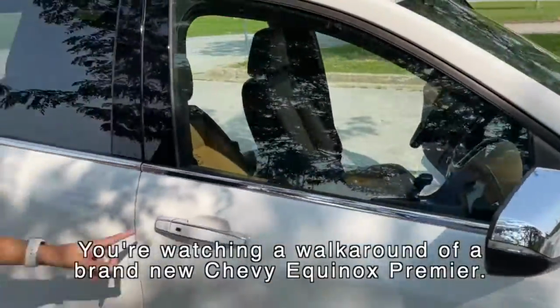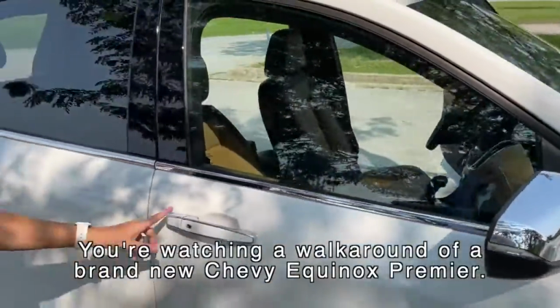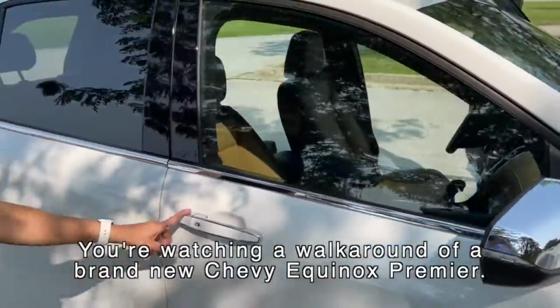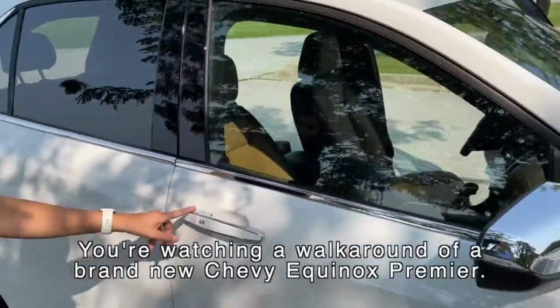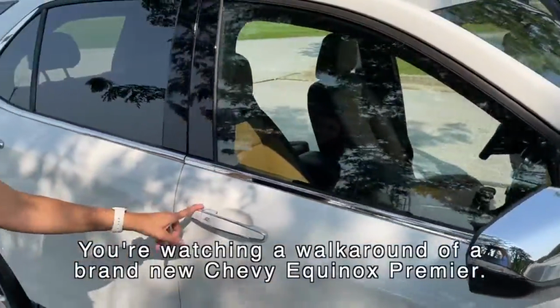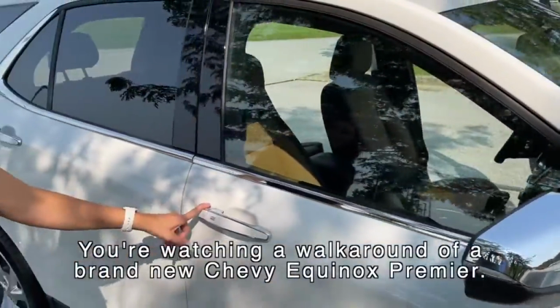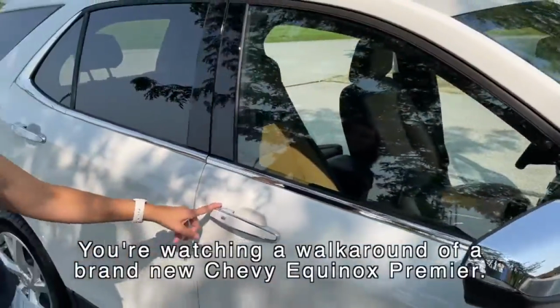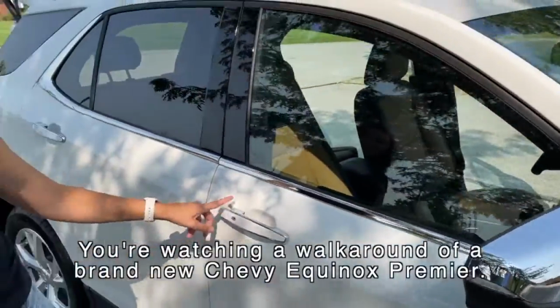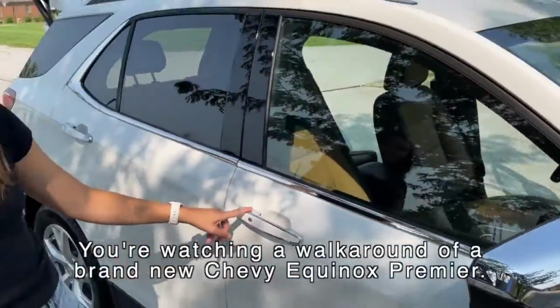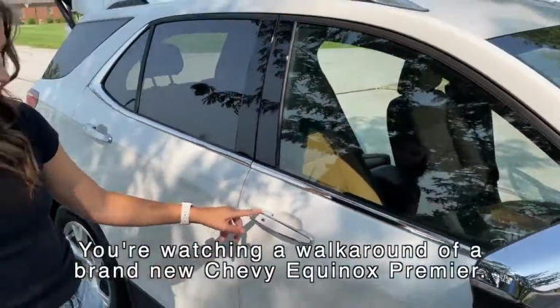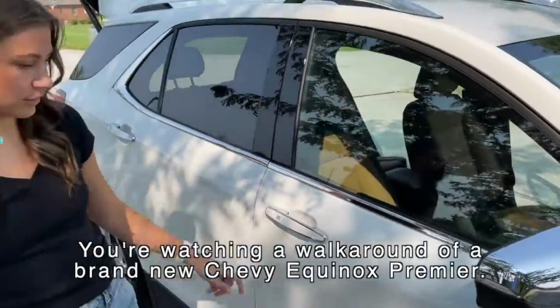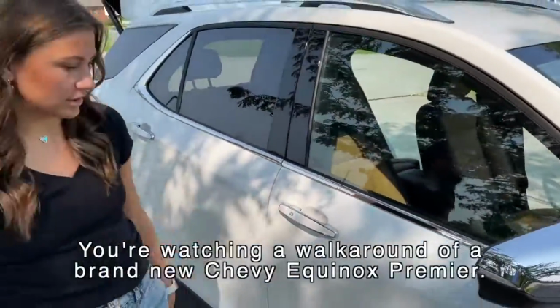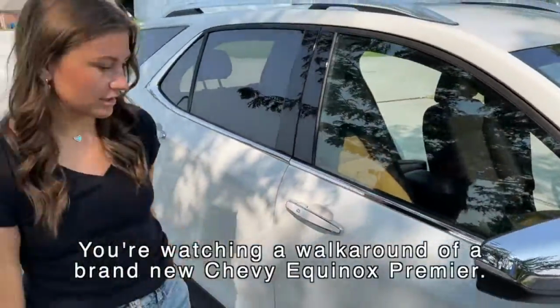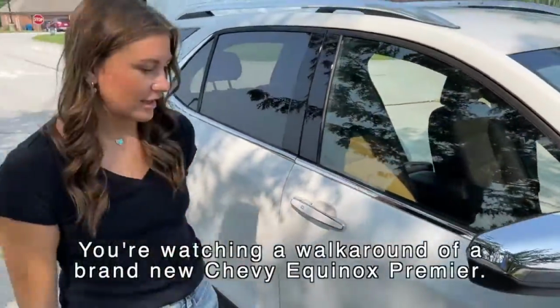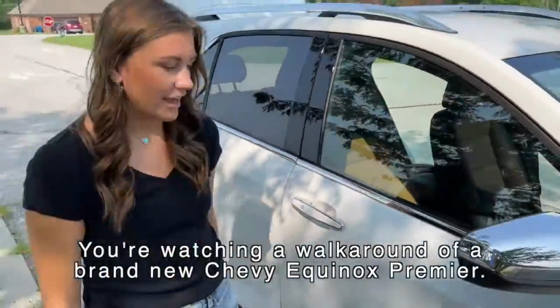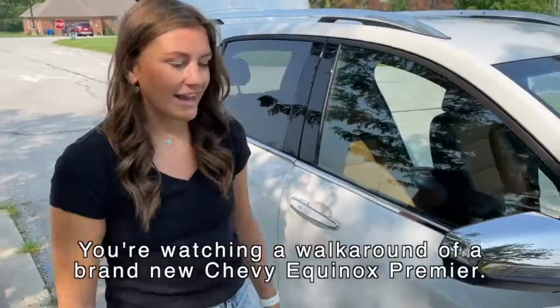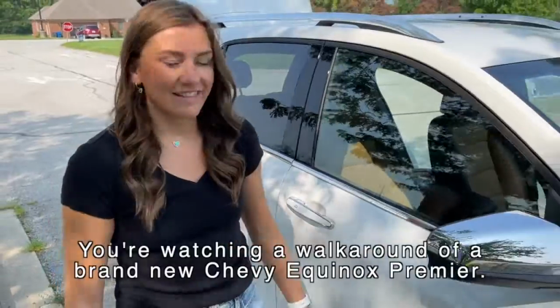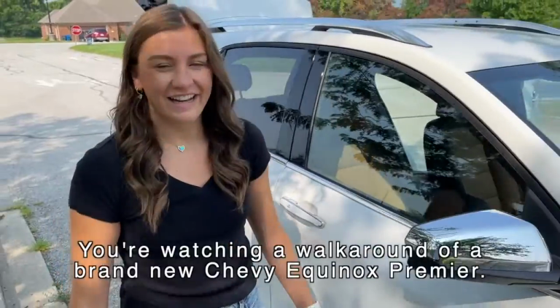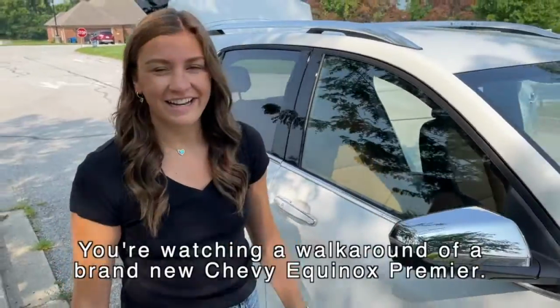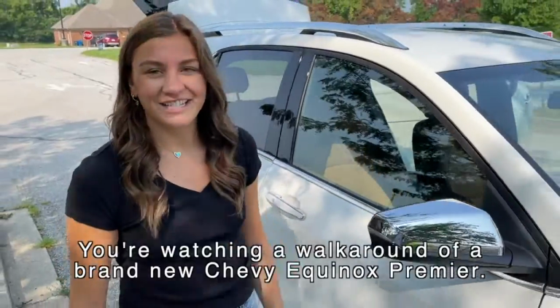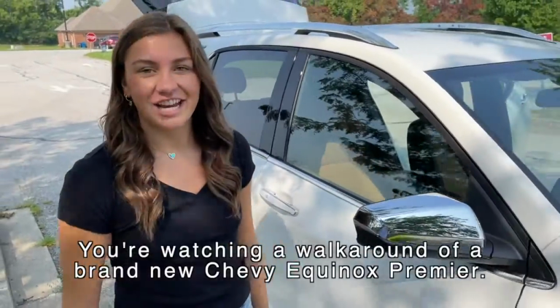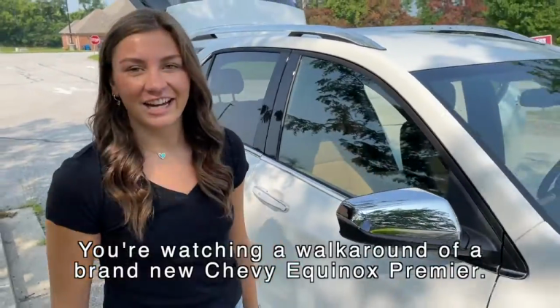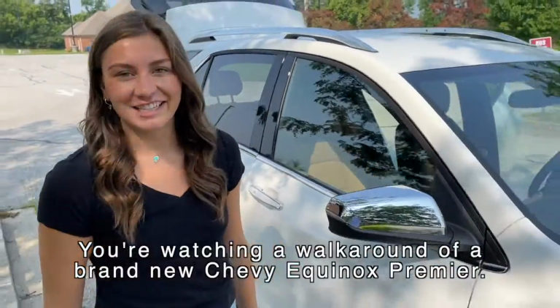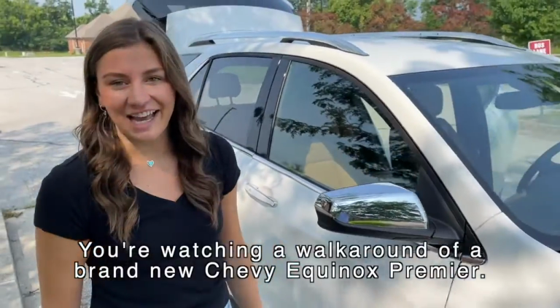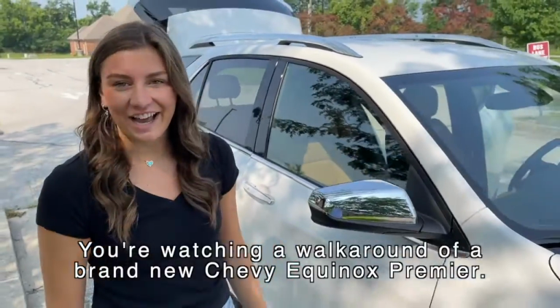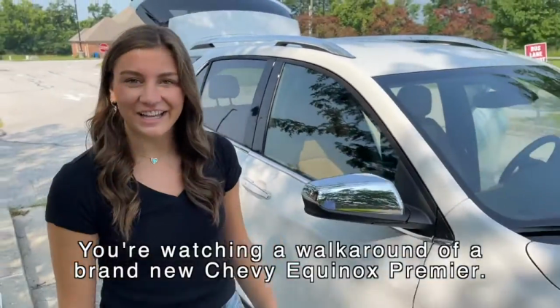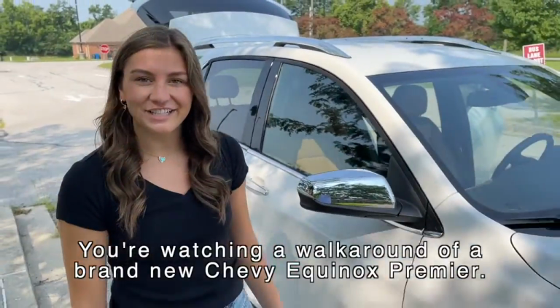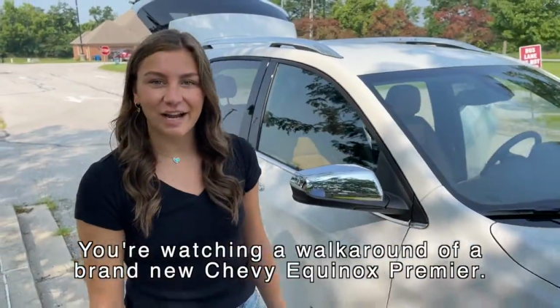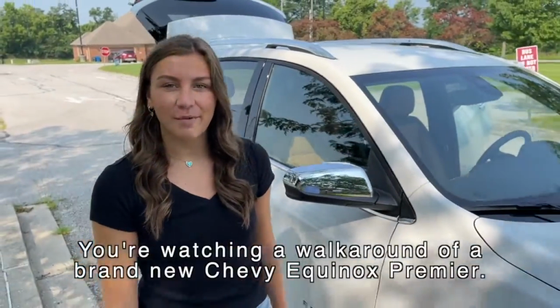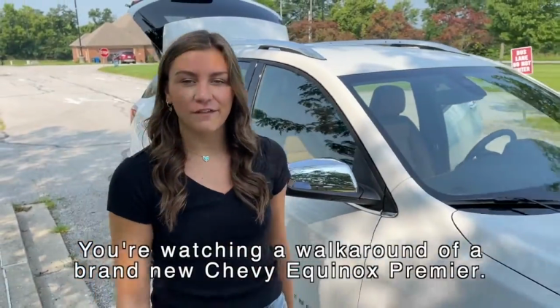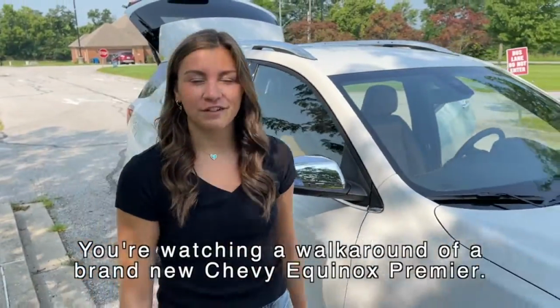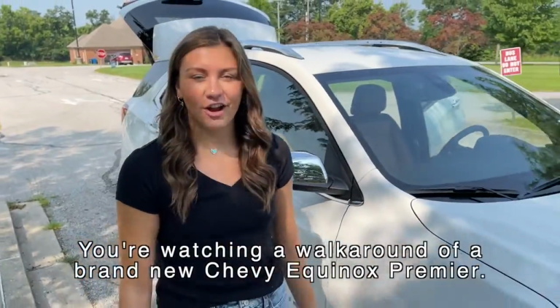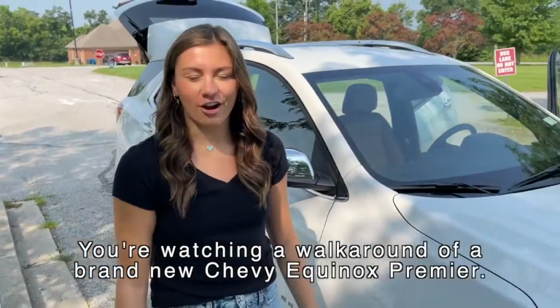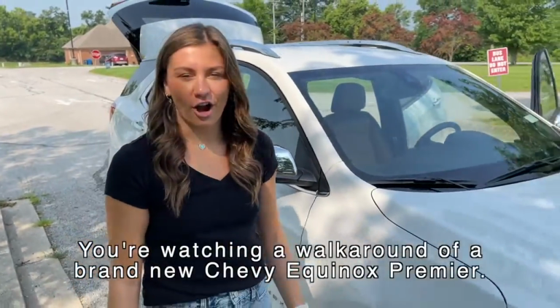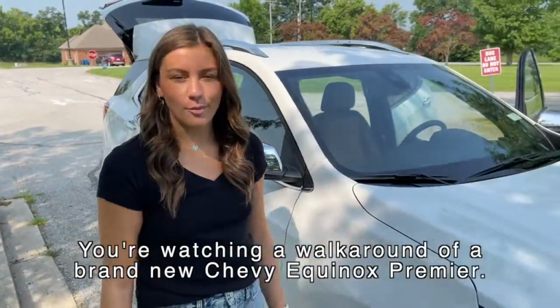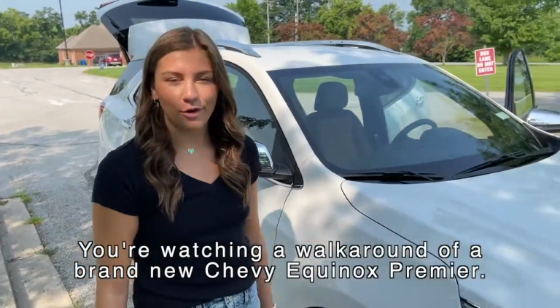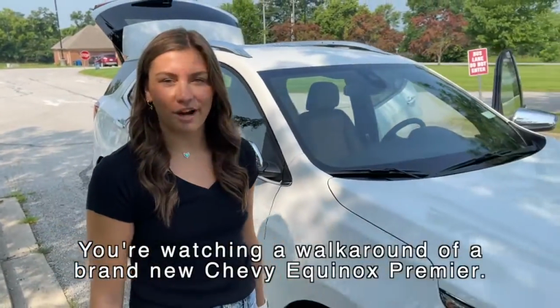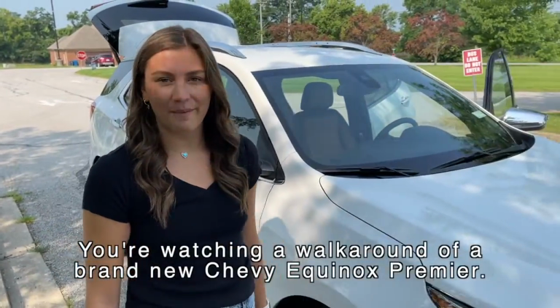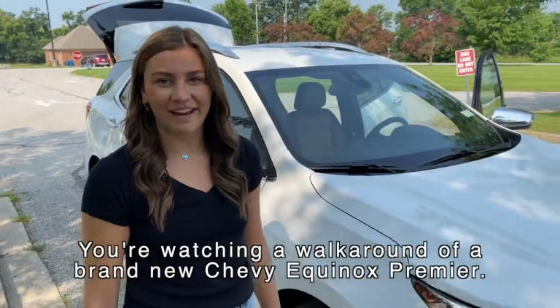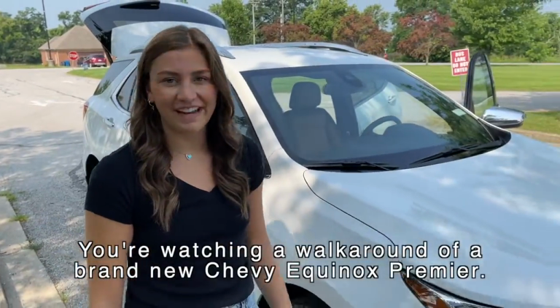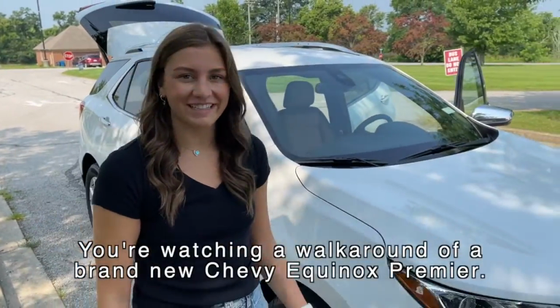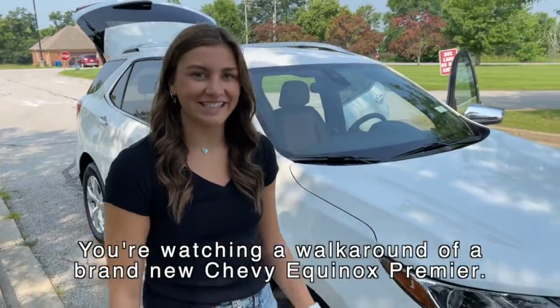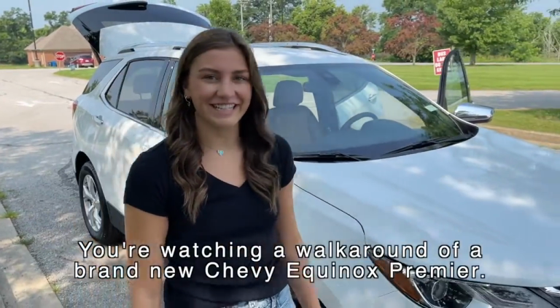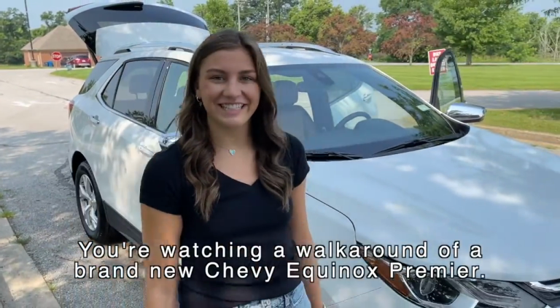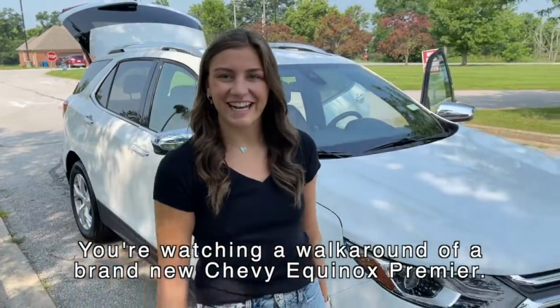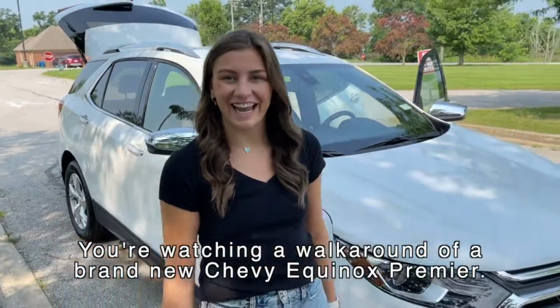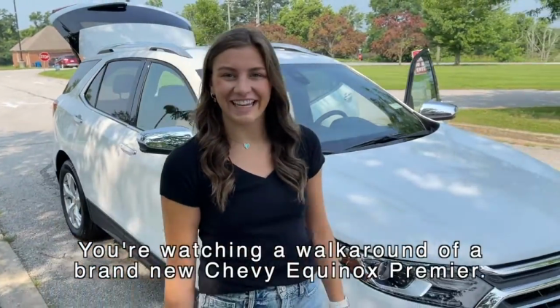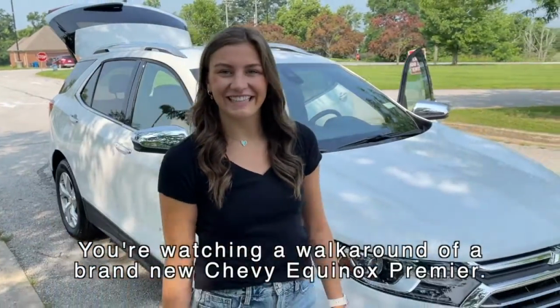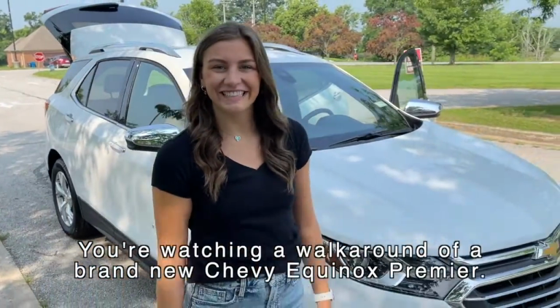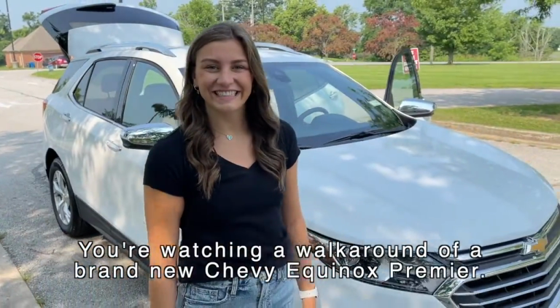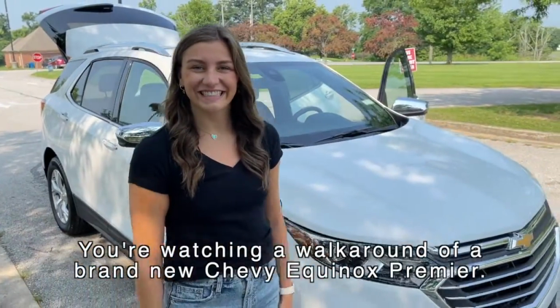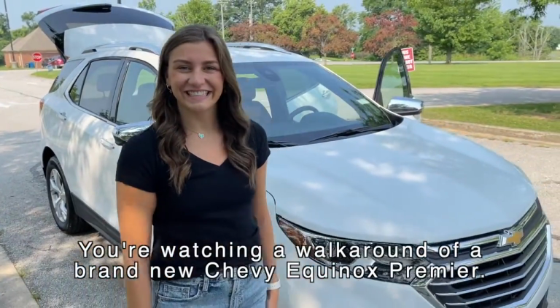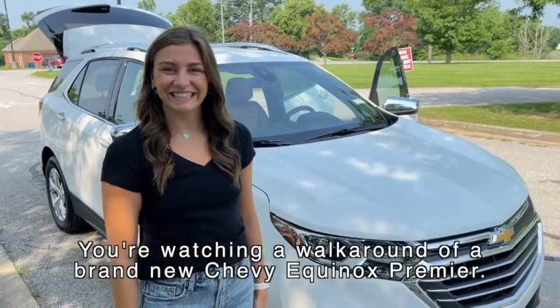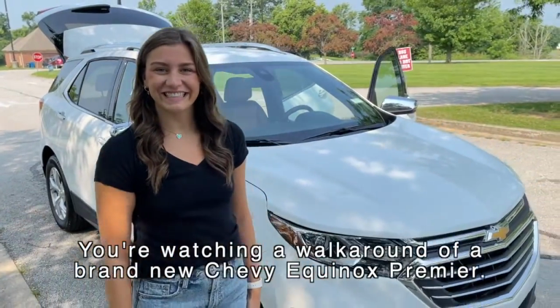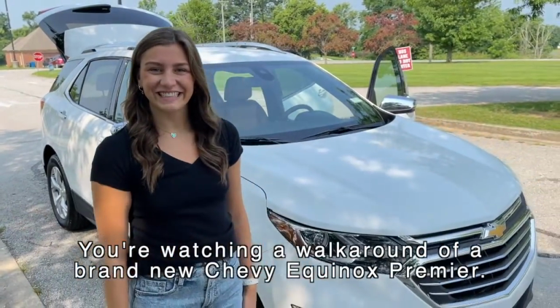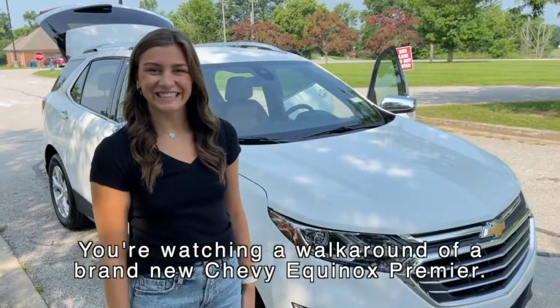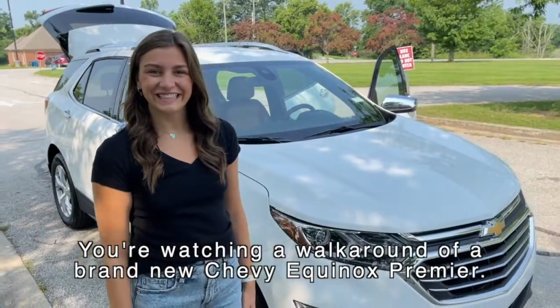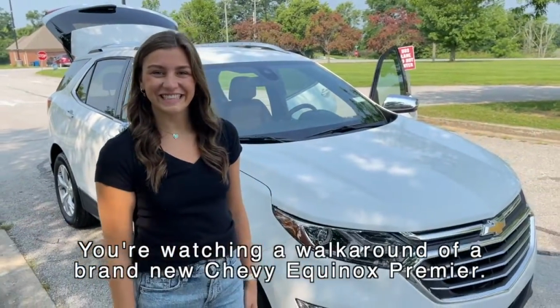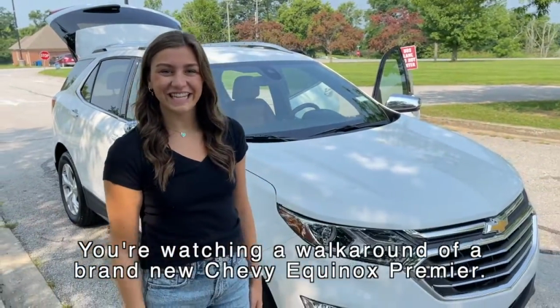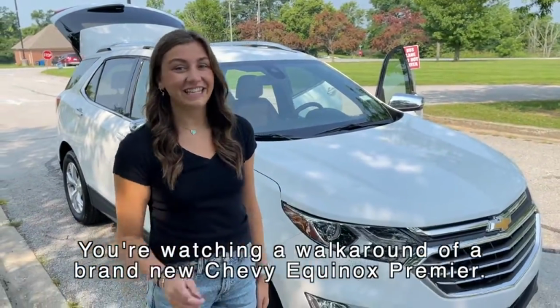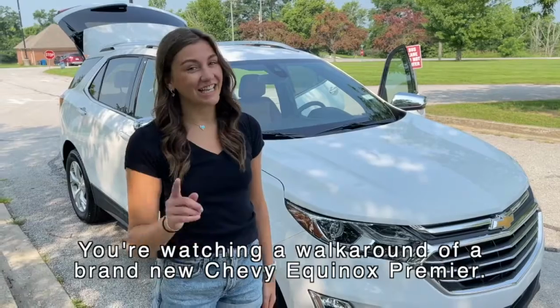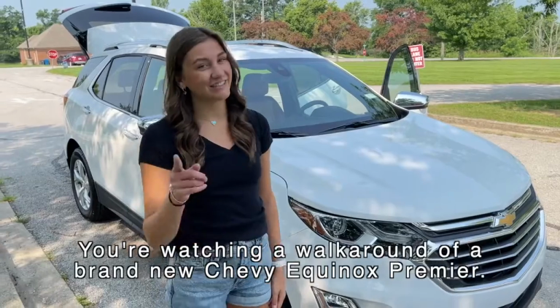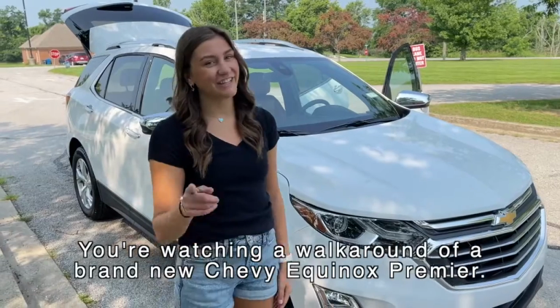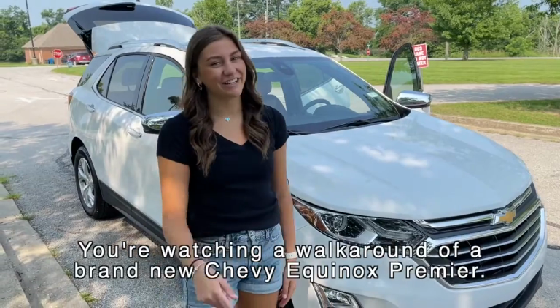Everyone needs to check us out at jackbarford.com or come in and see it today. We have free test drives — don't forget!